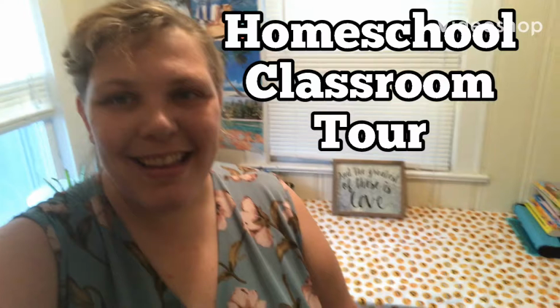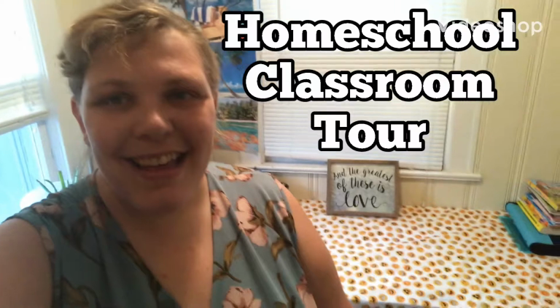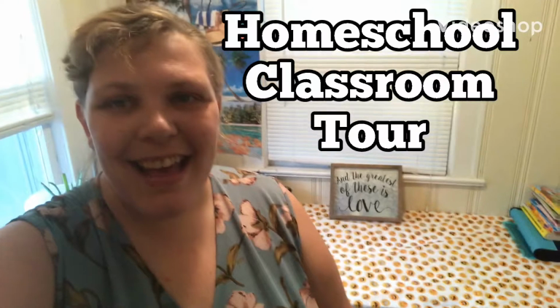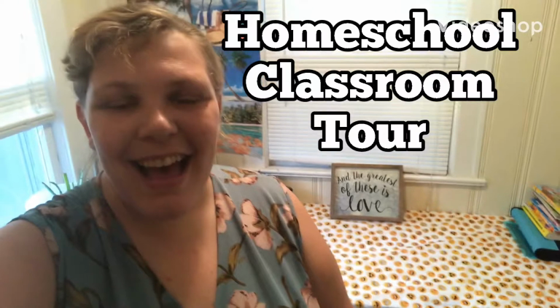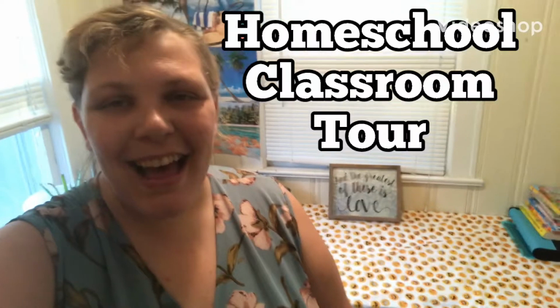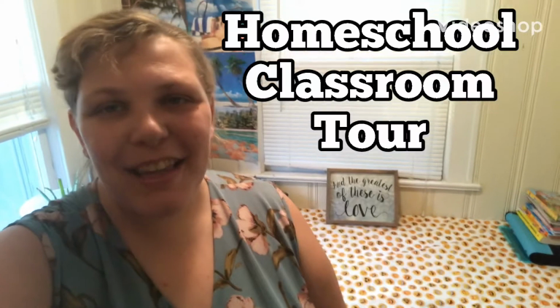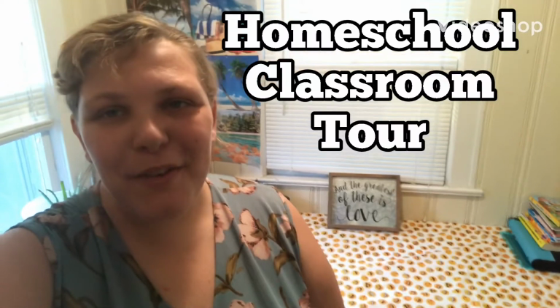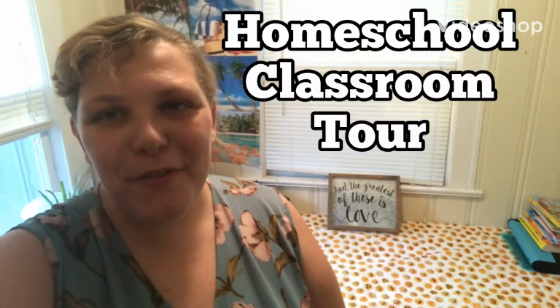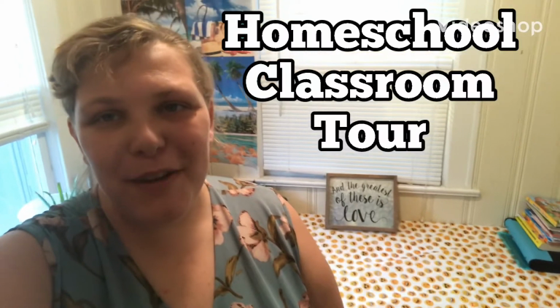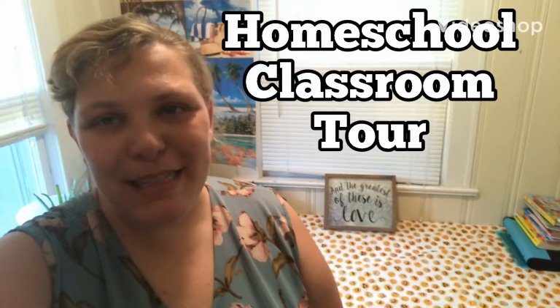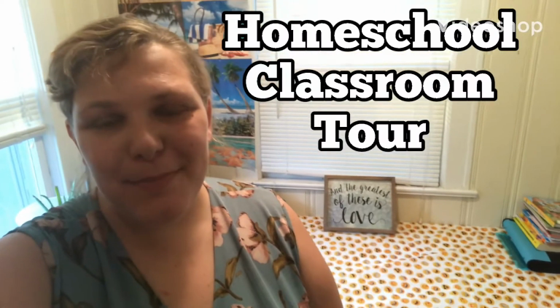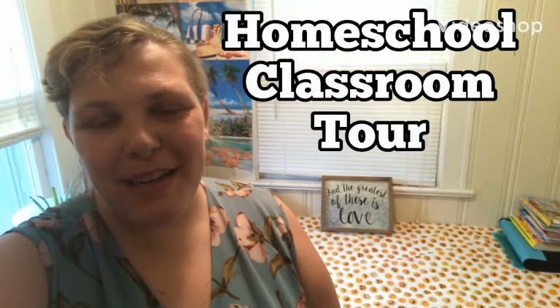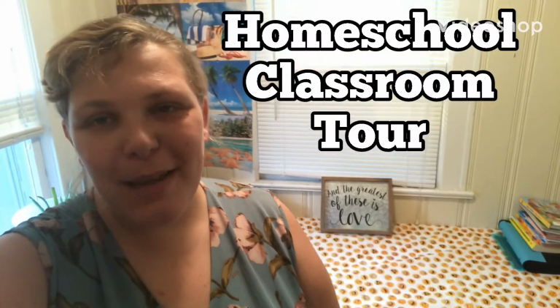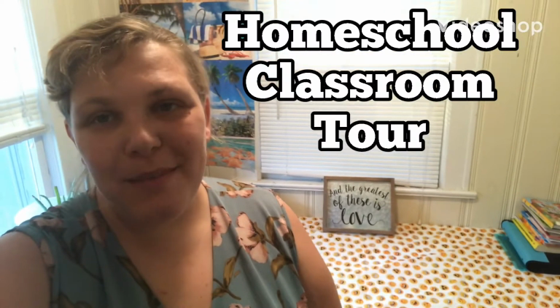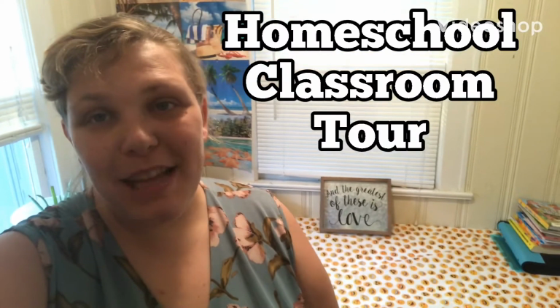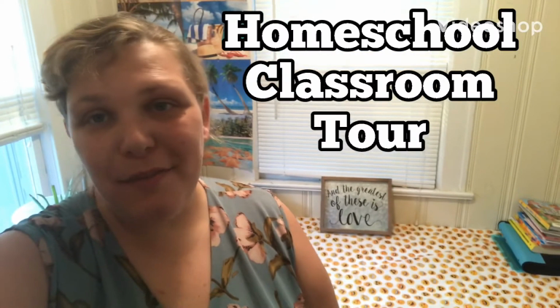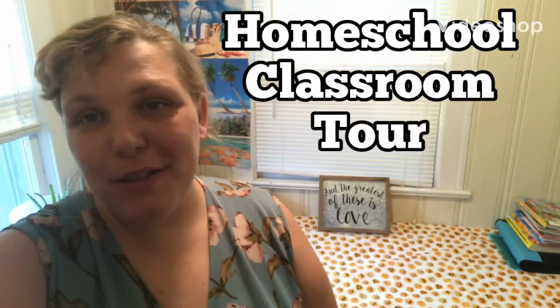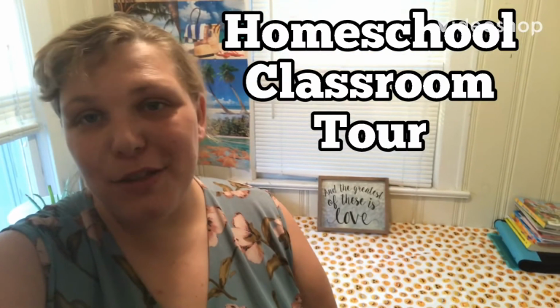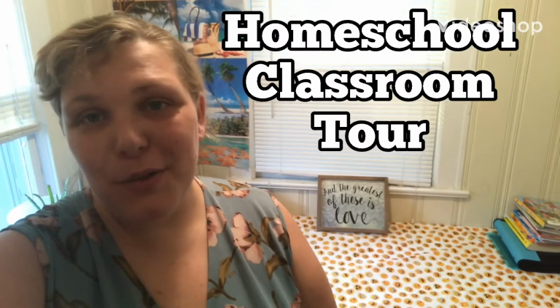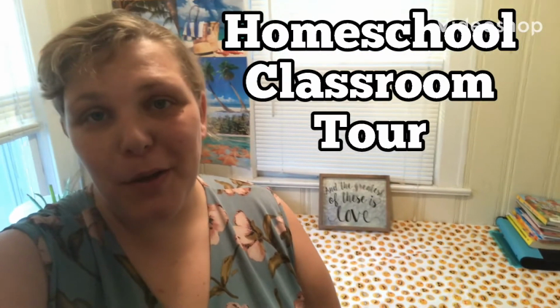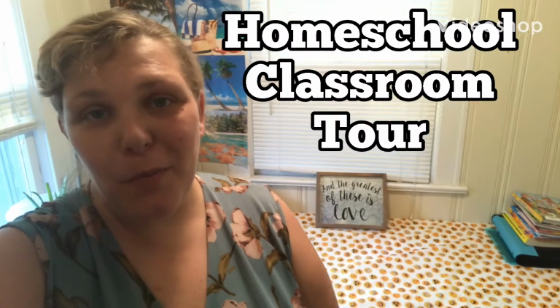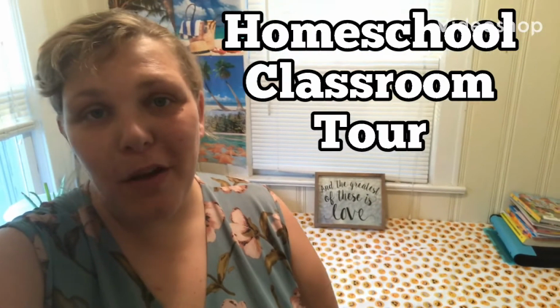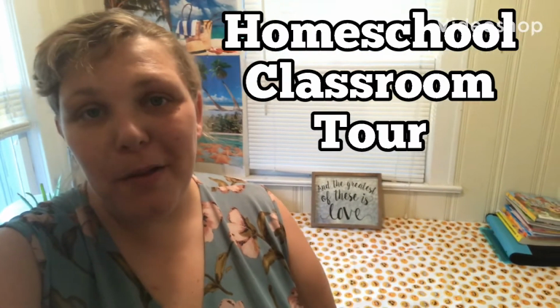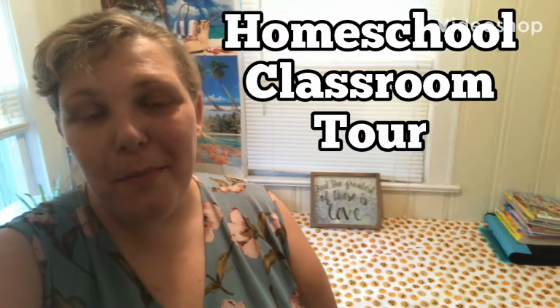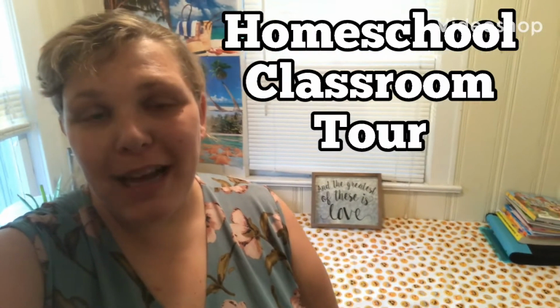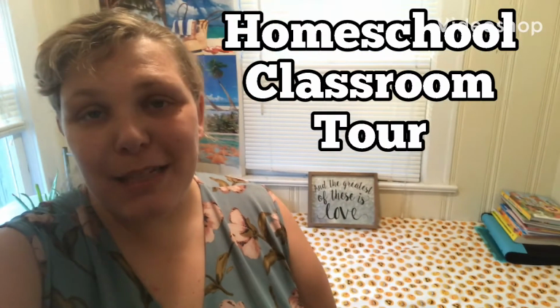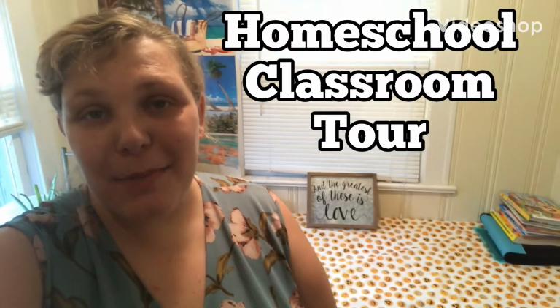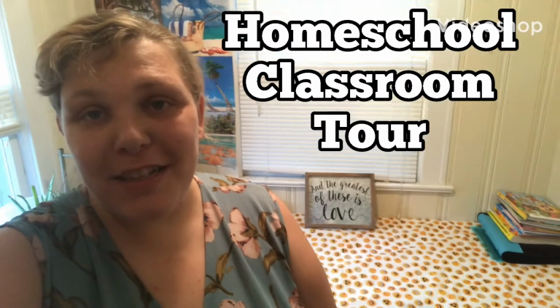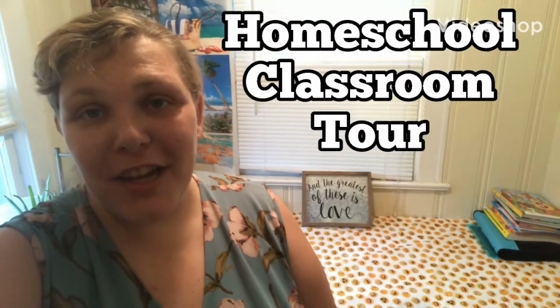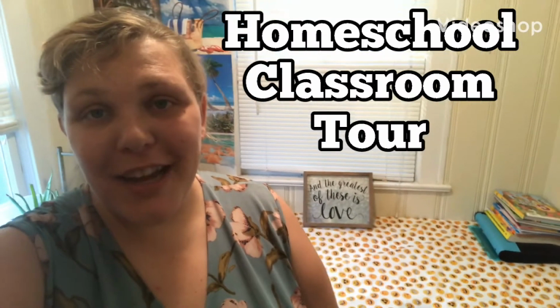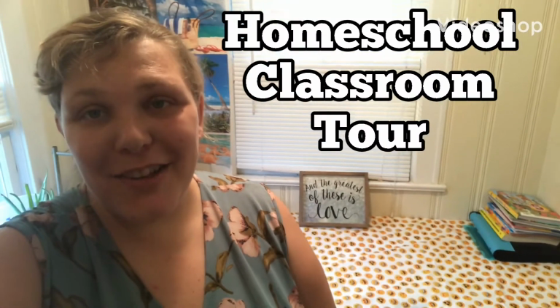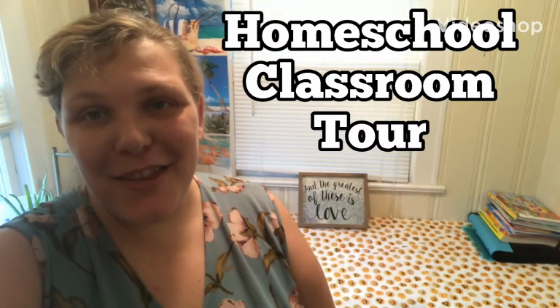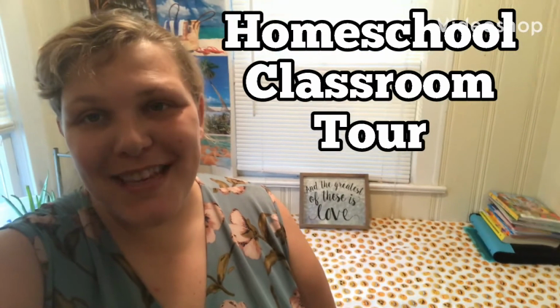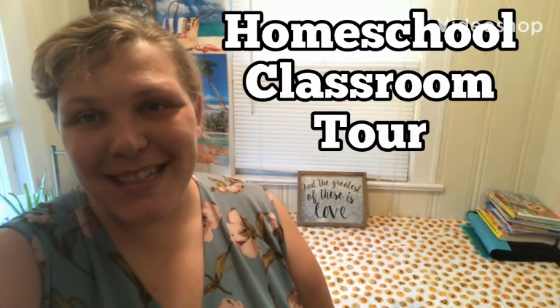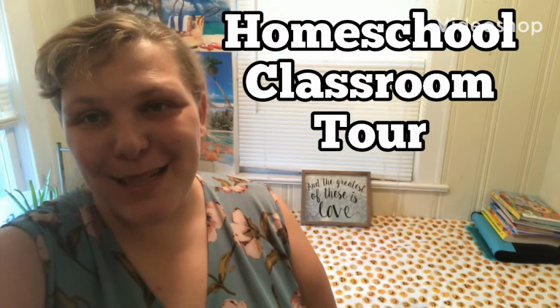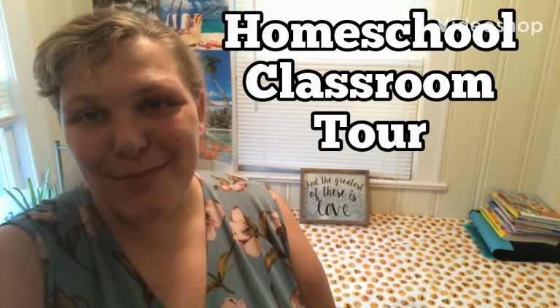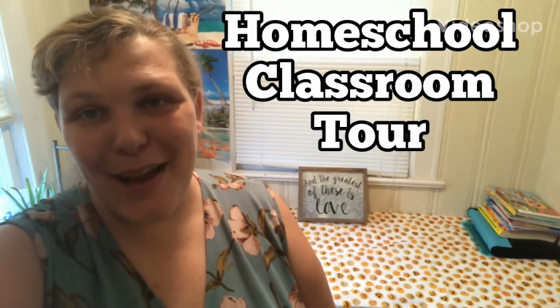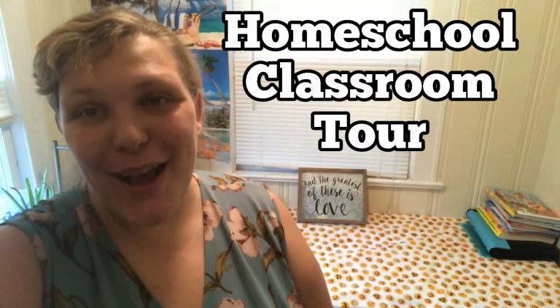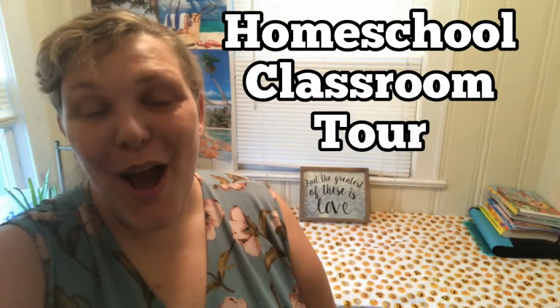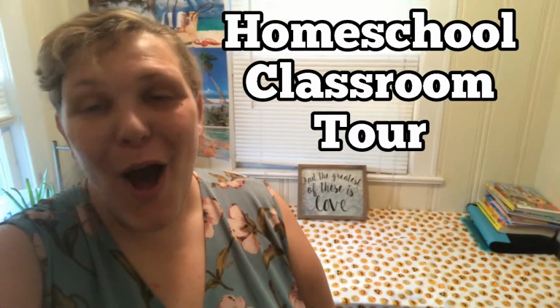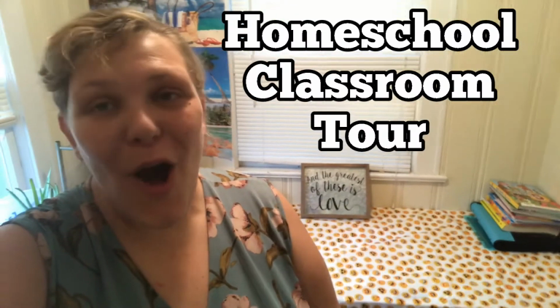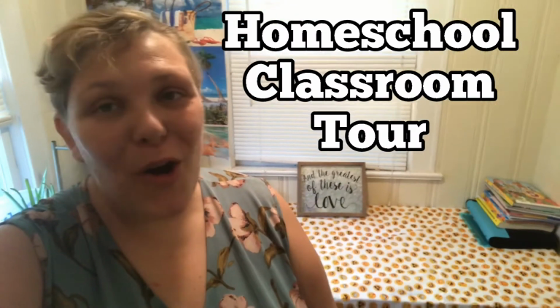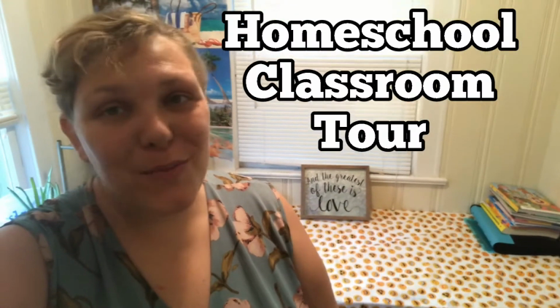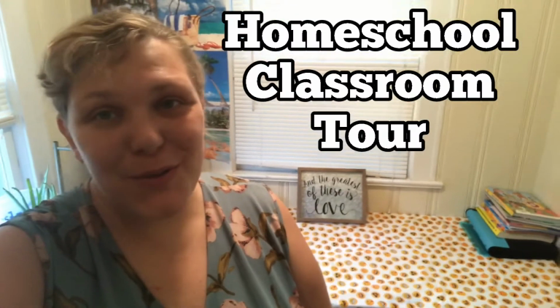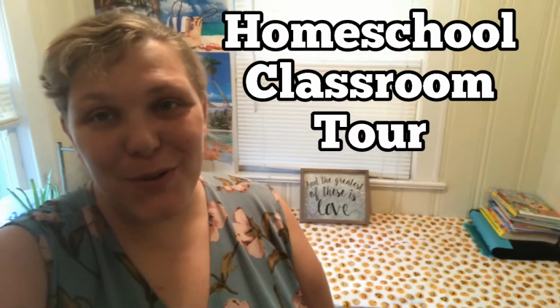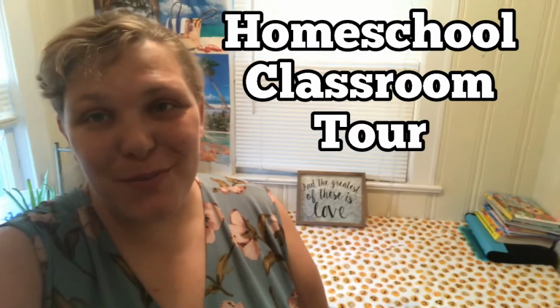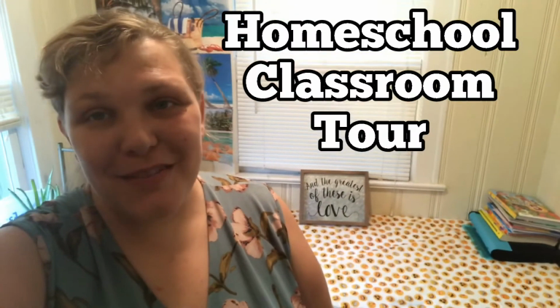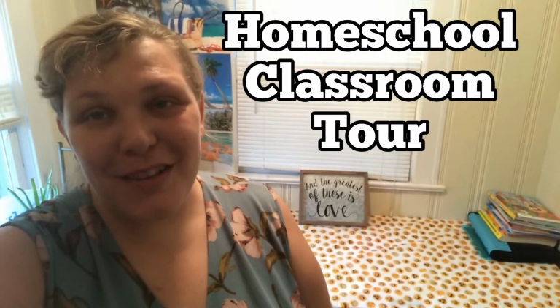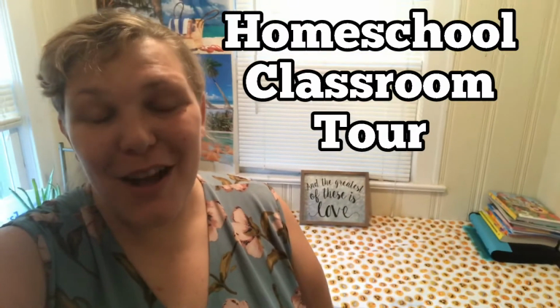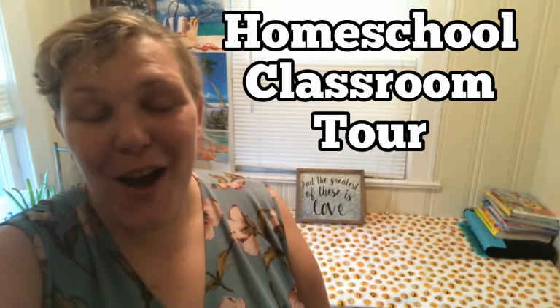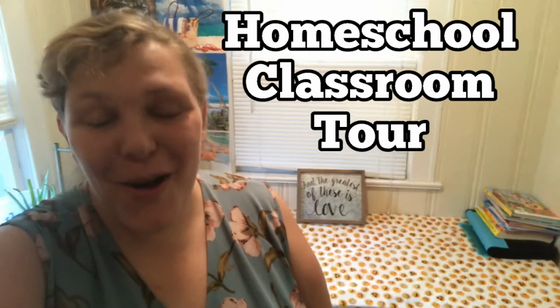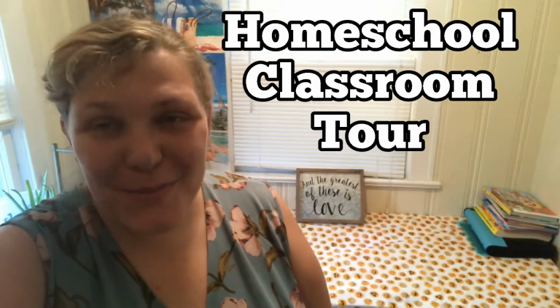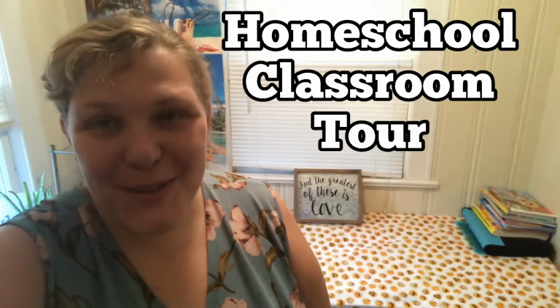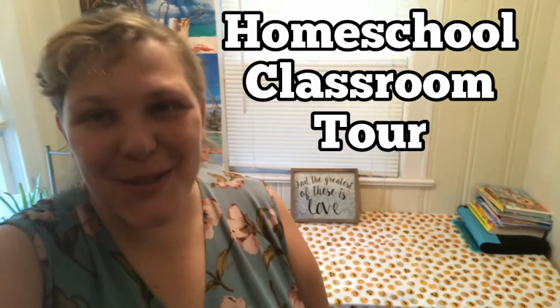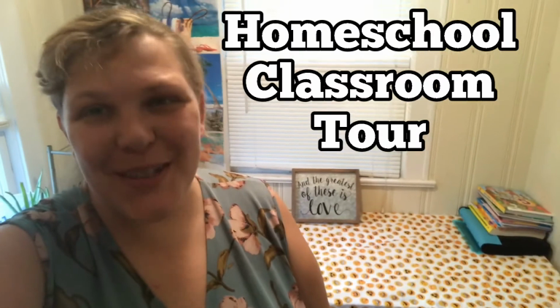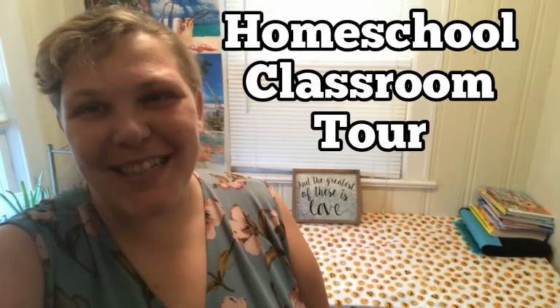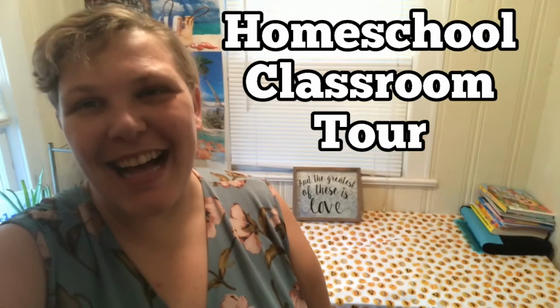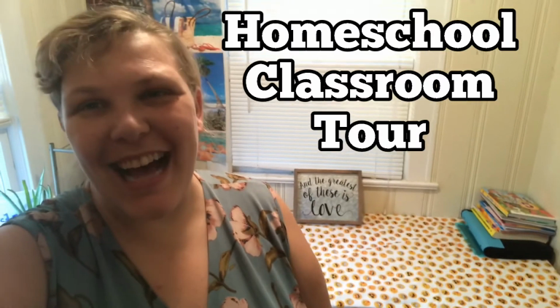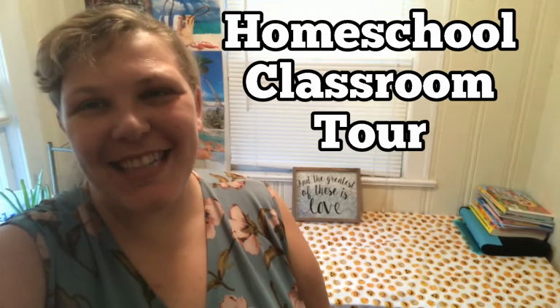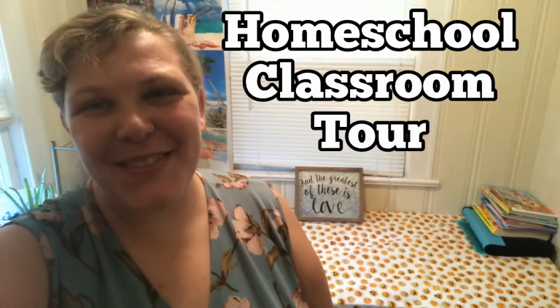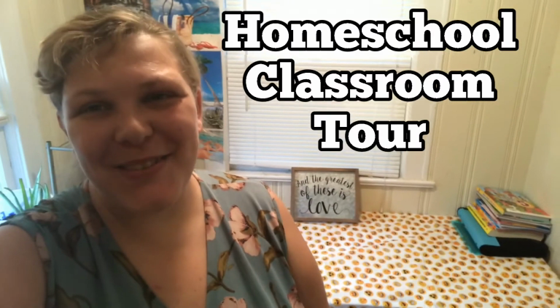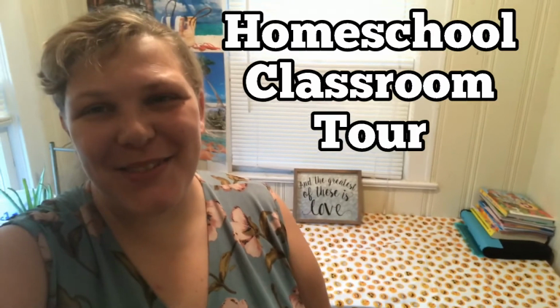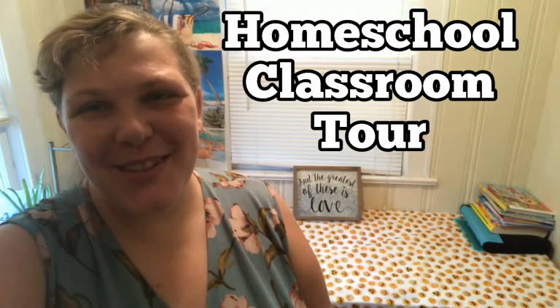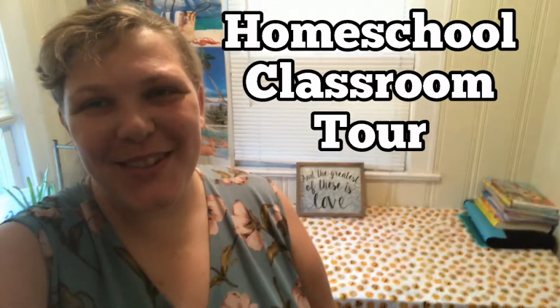Hello friends, my name is Evelyn Joy and welcome back to my channel. This is my homeschool classroom tour.